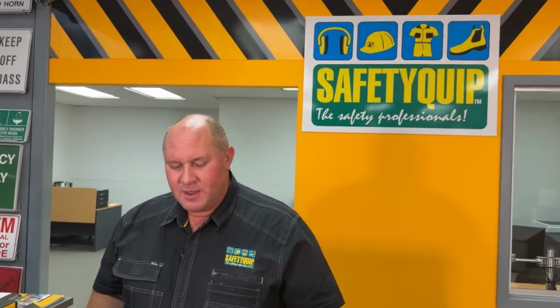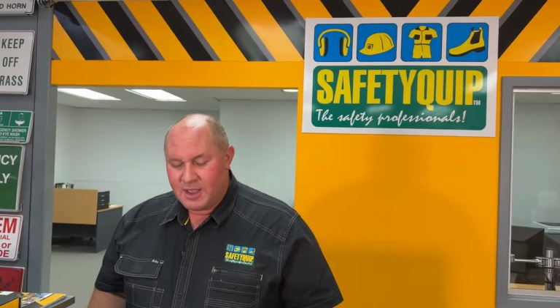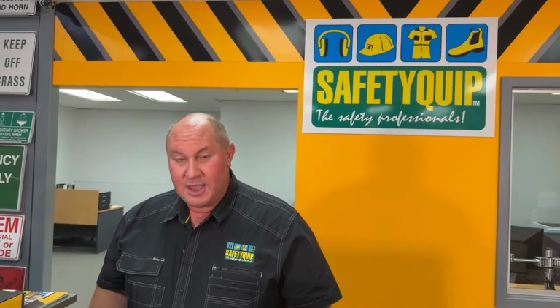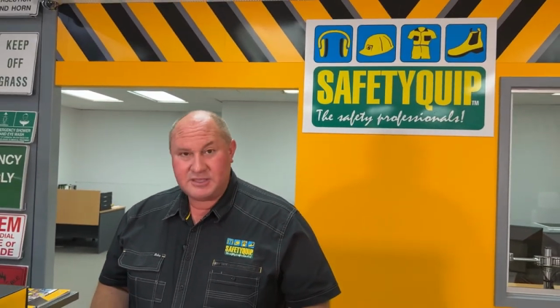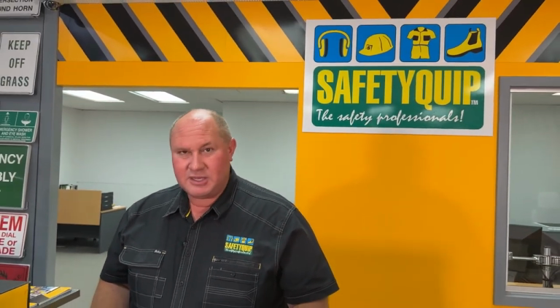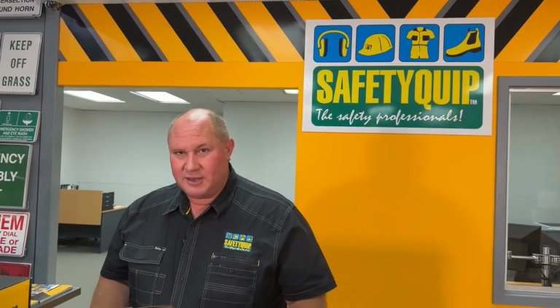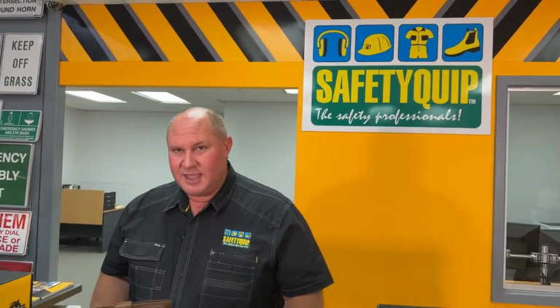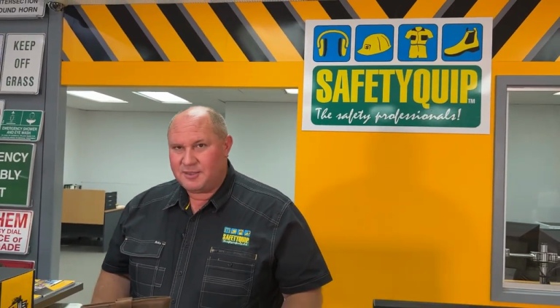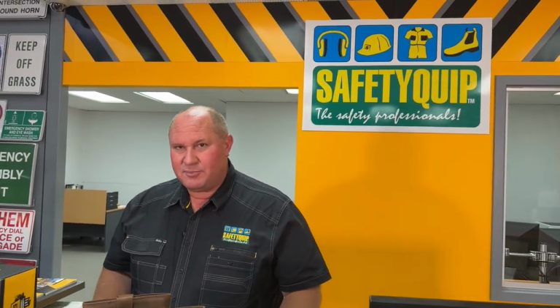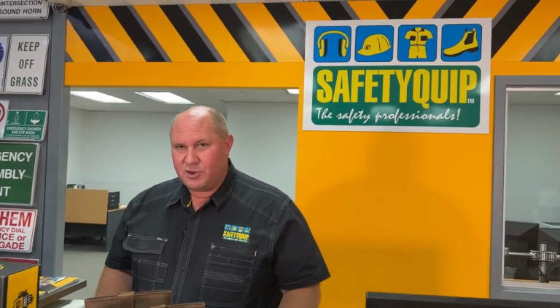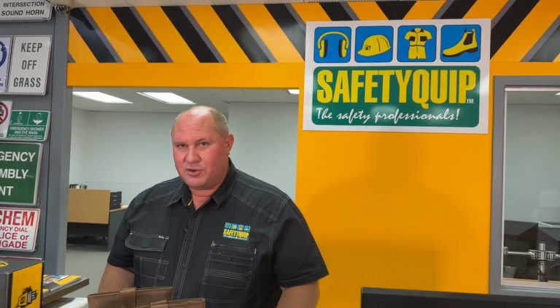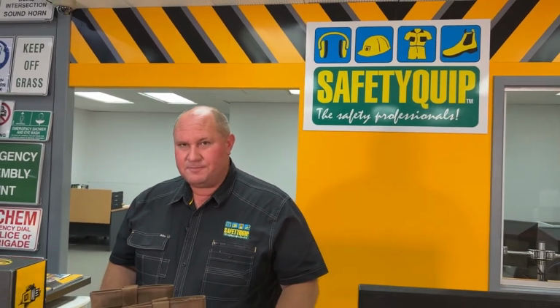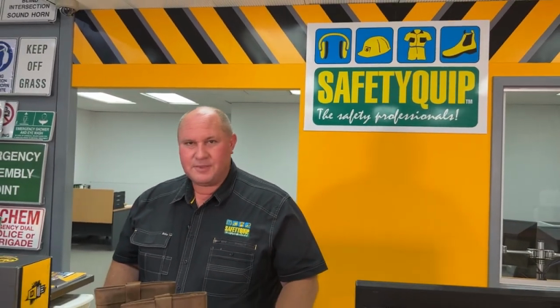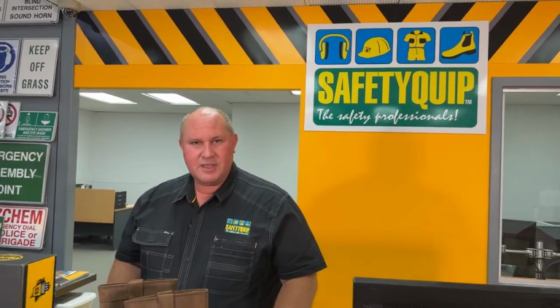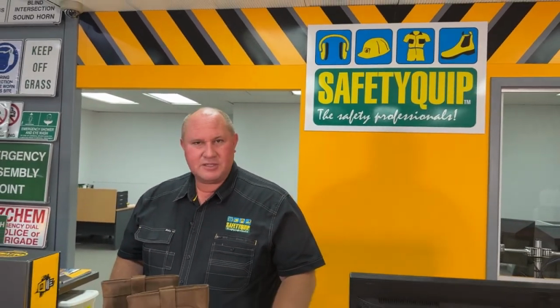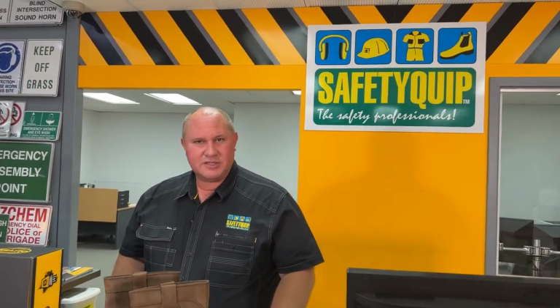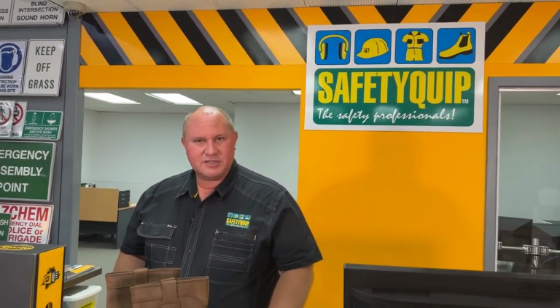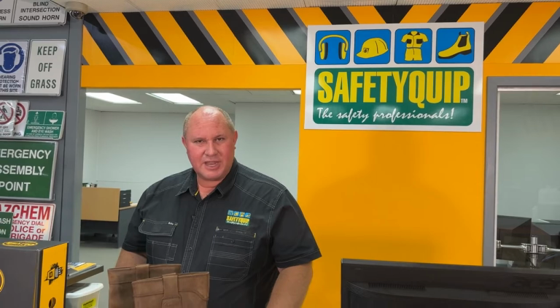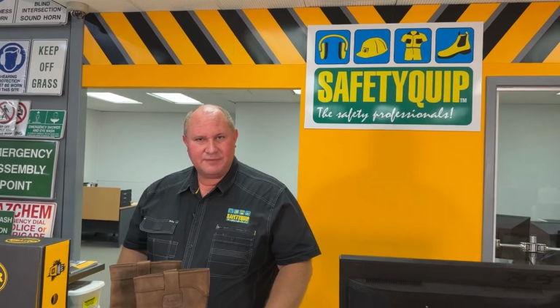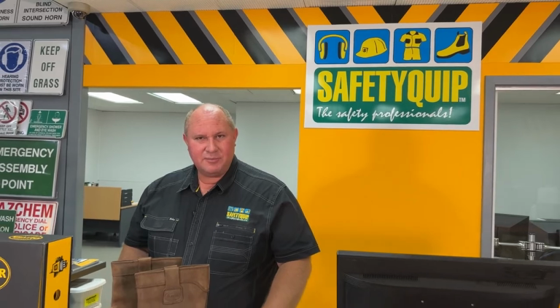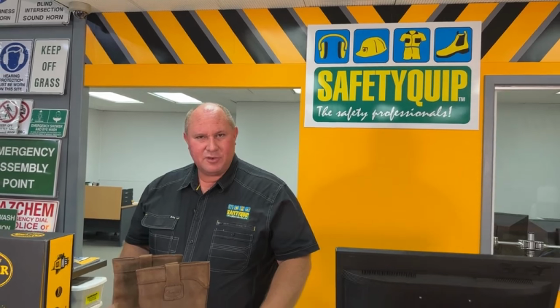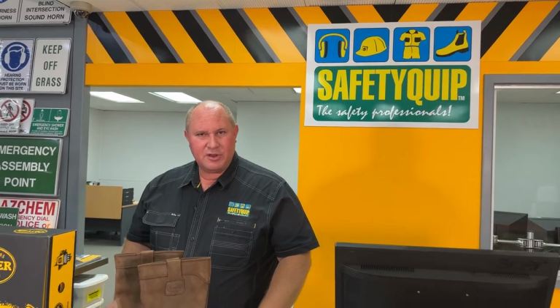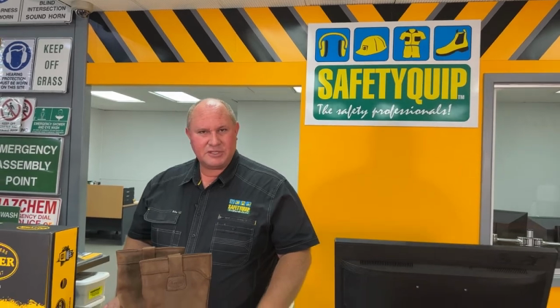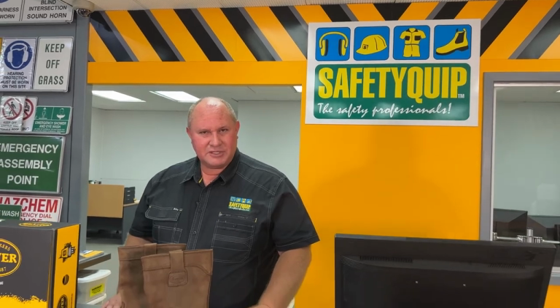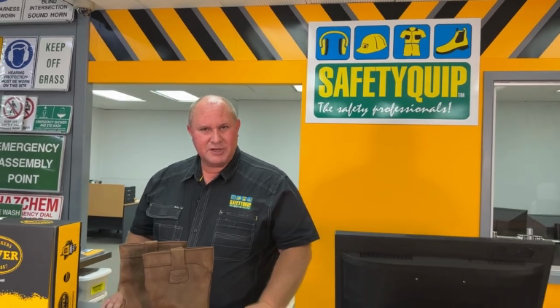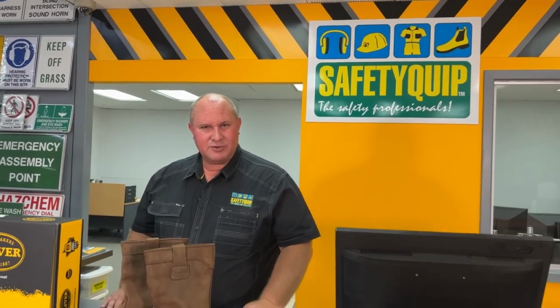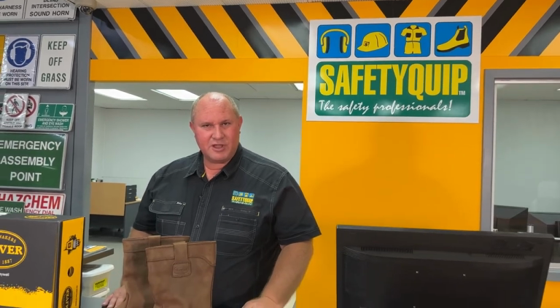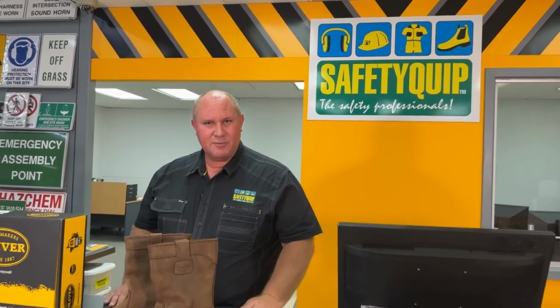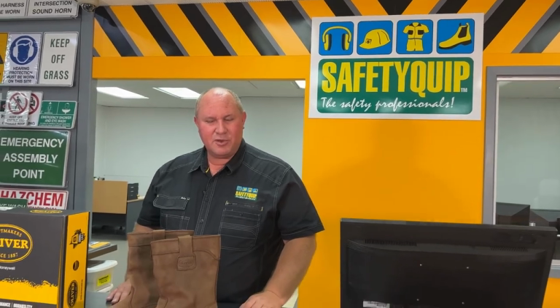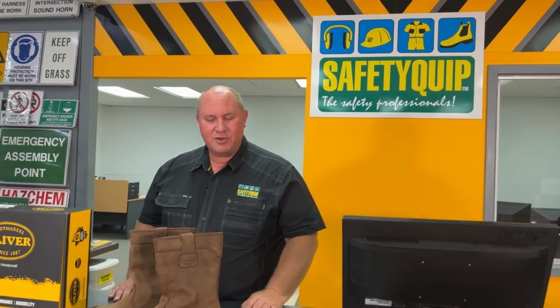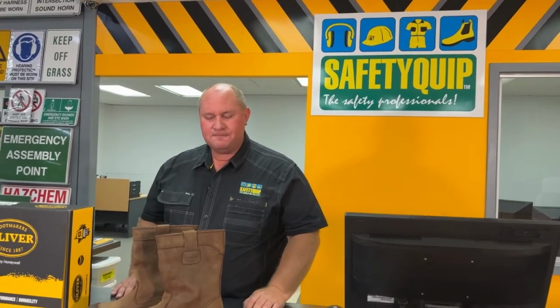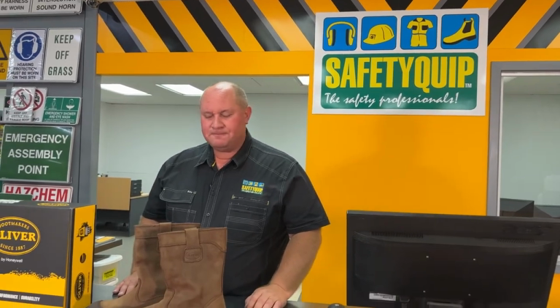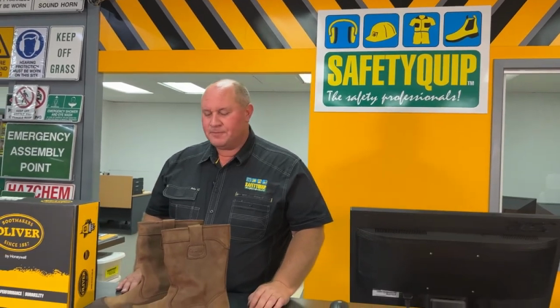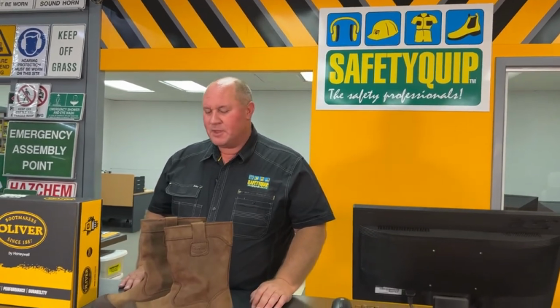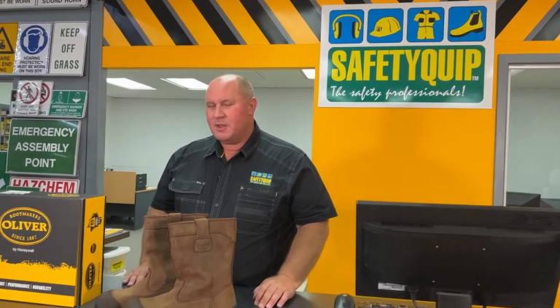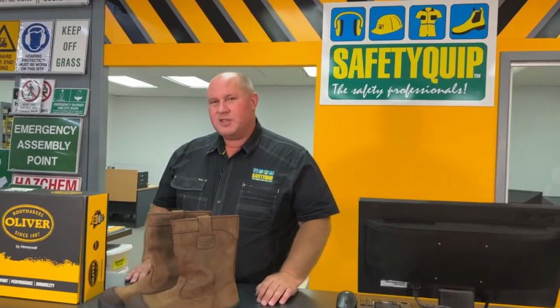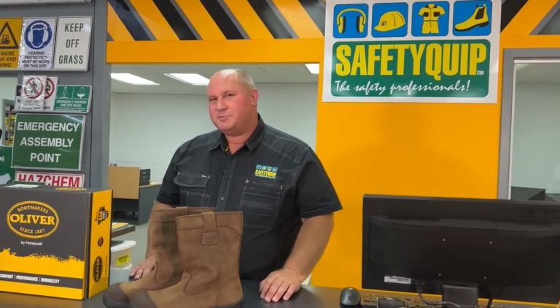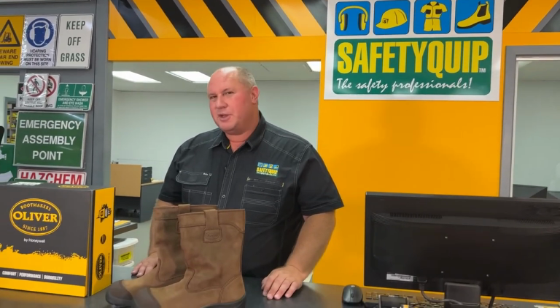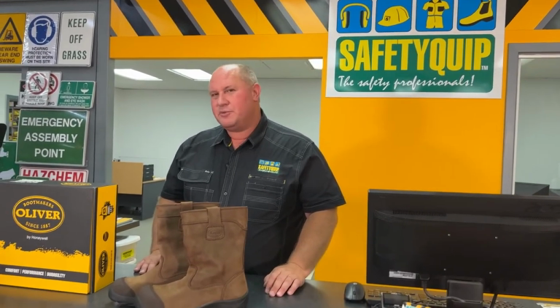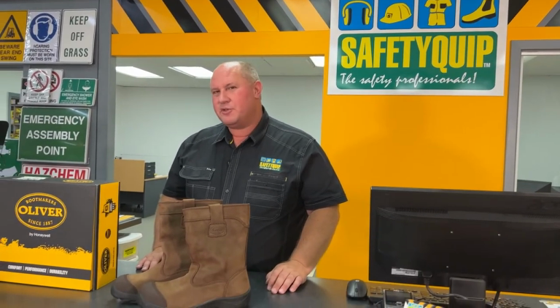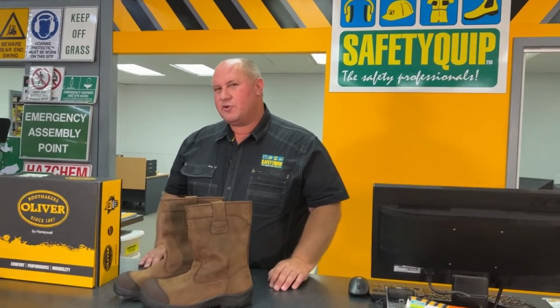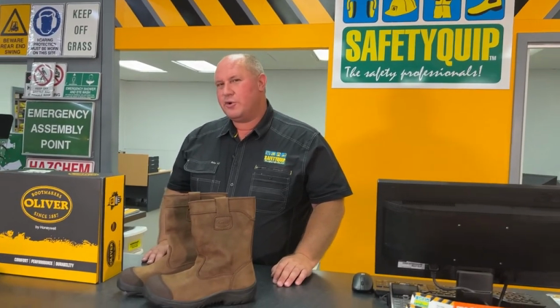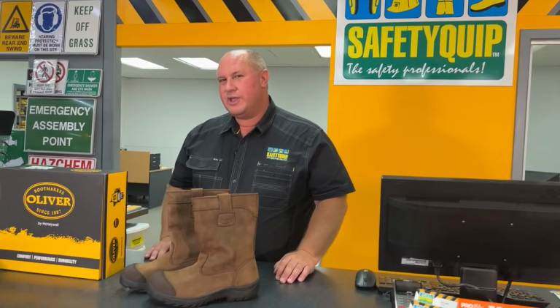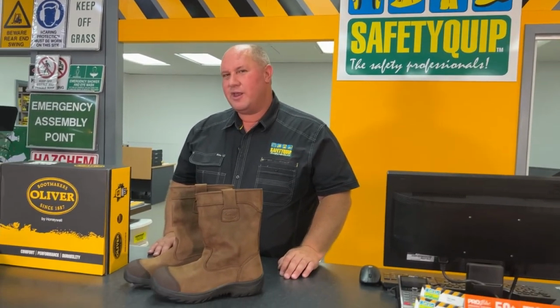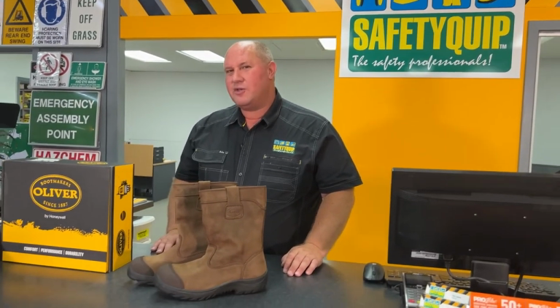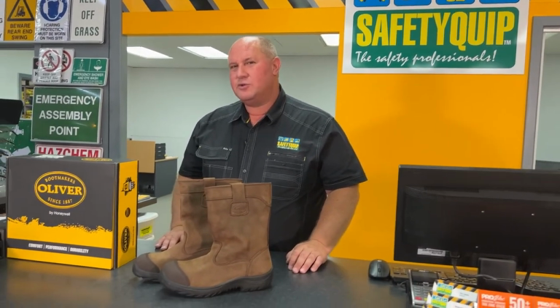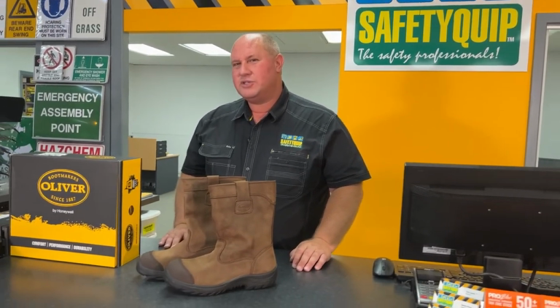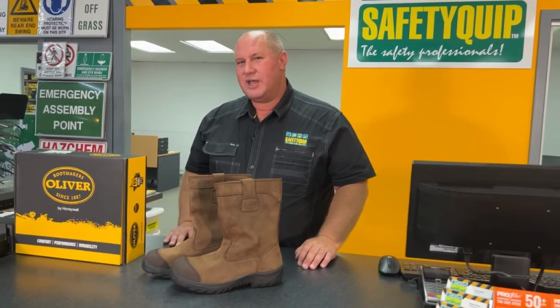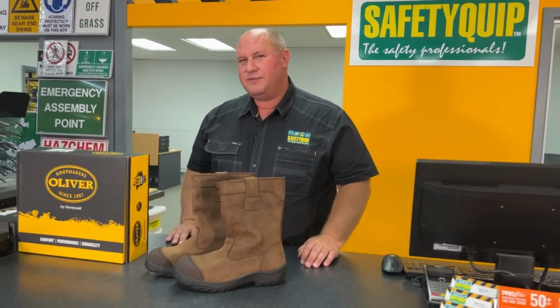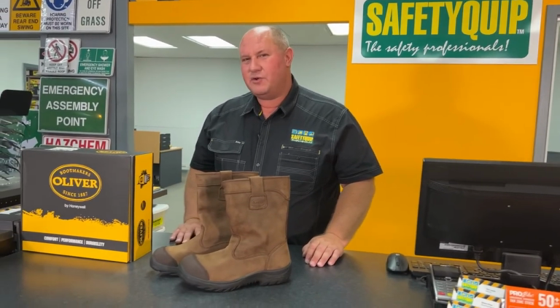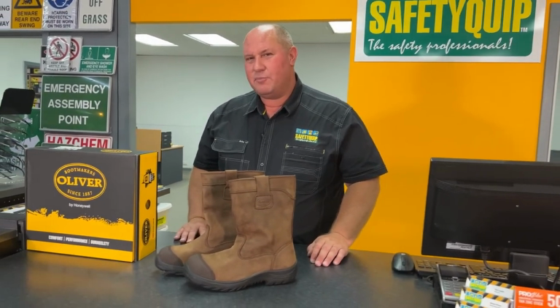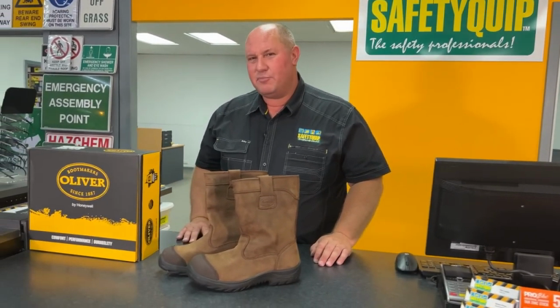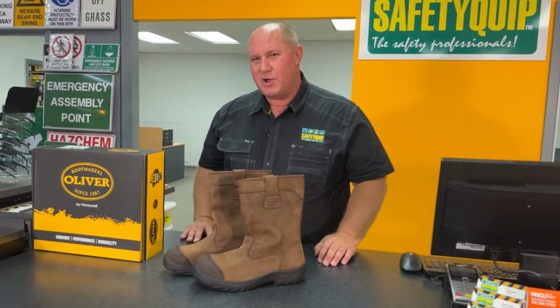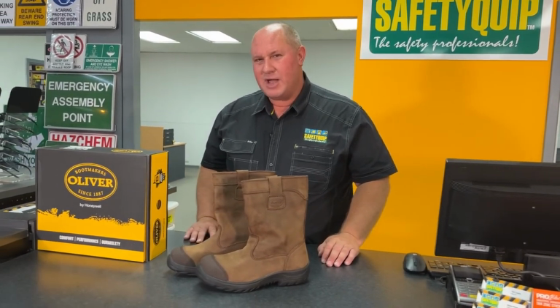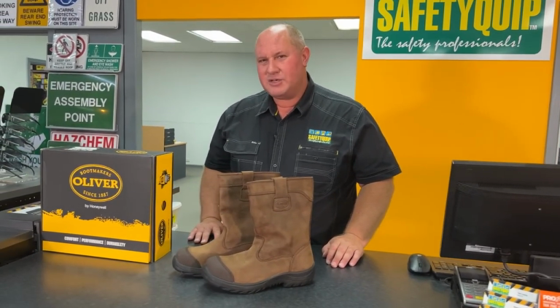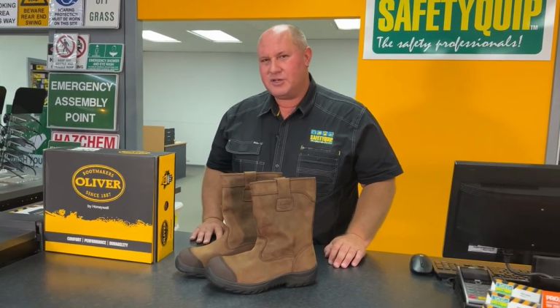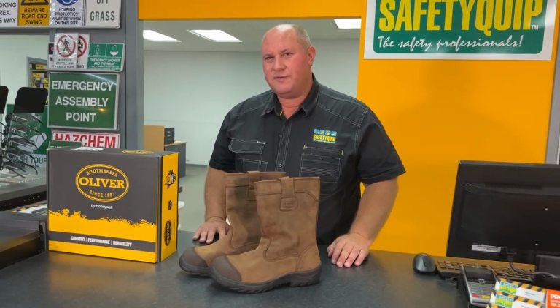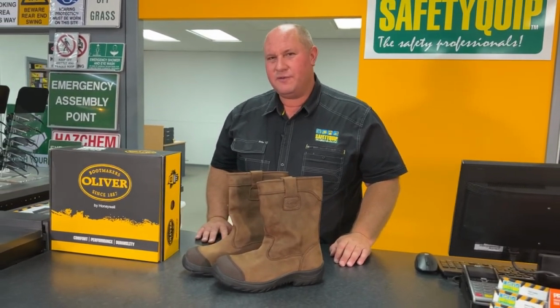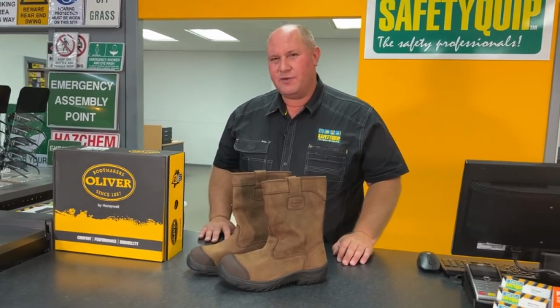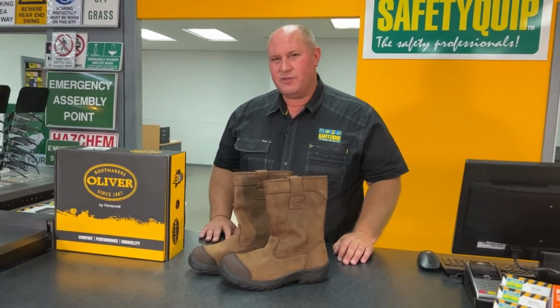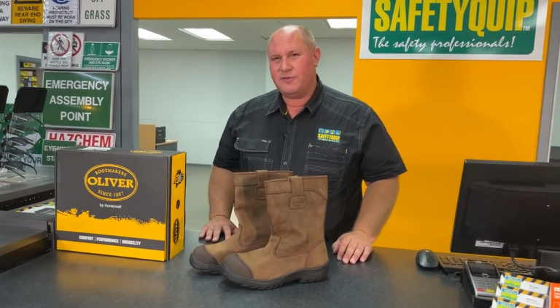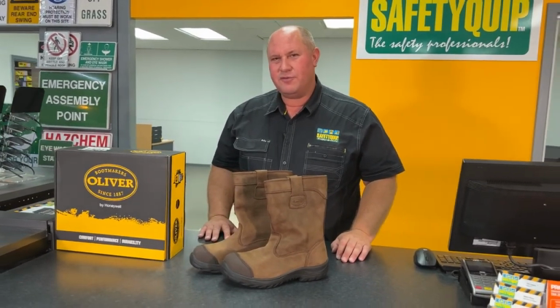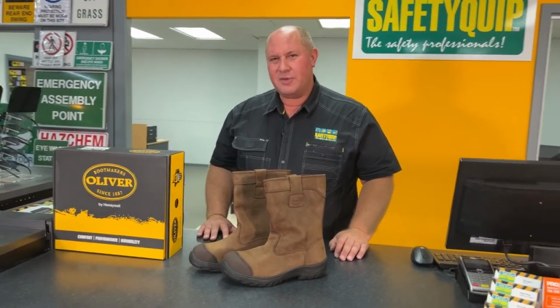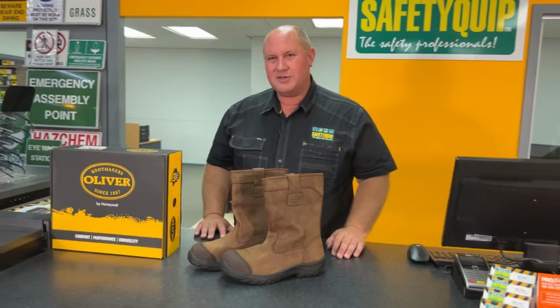It's a leather boot. It's a safety boot. It's a steel toe boot. Speak with the crew at your local Safety Crip branch for further information.